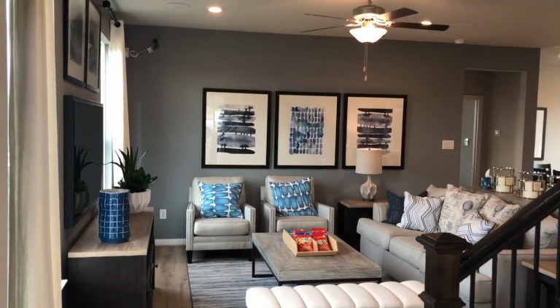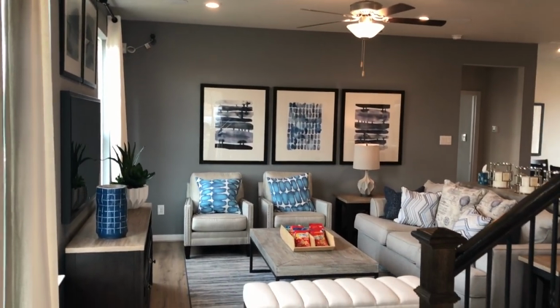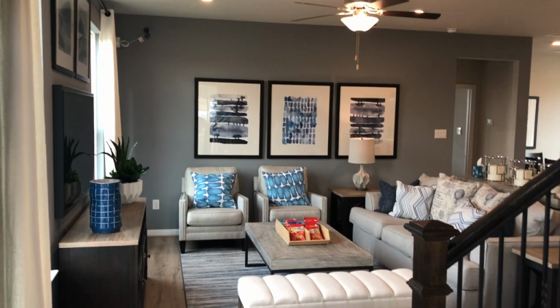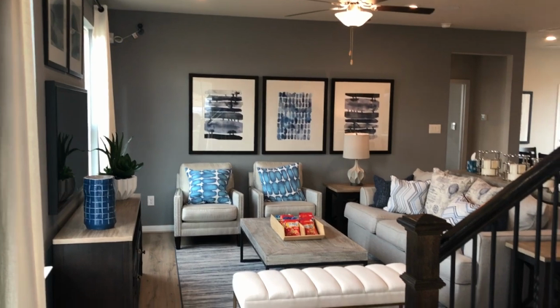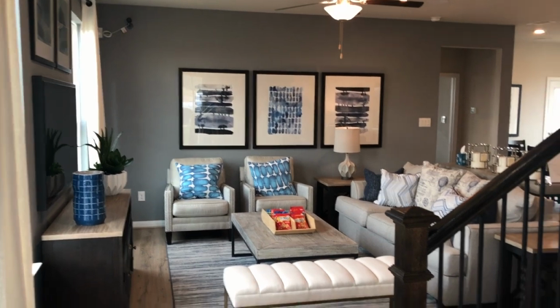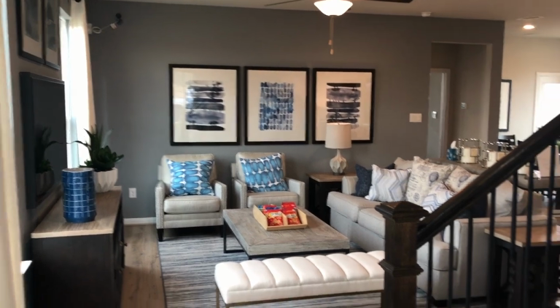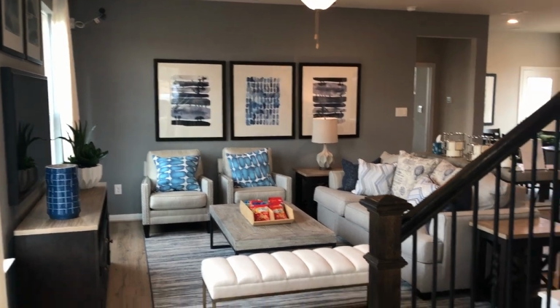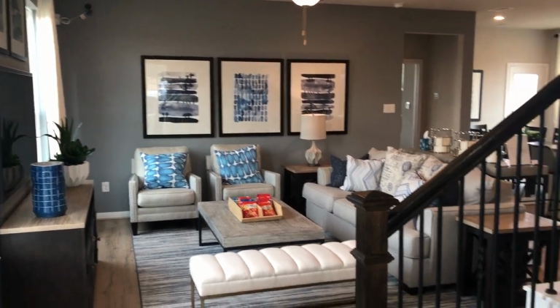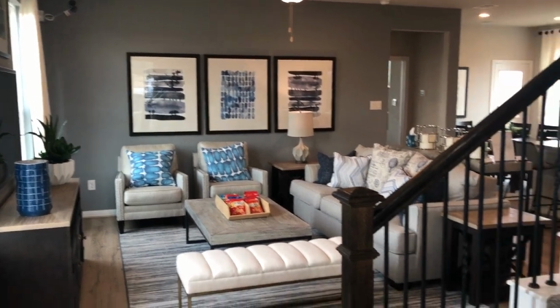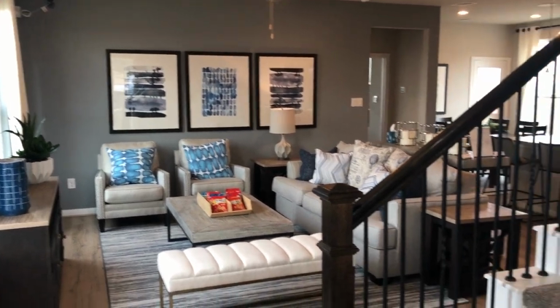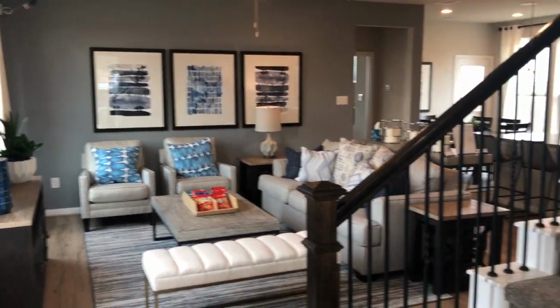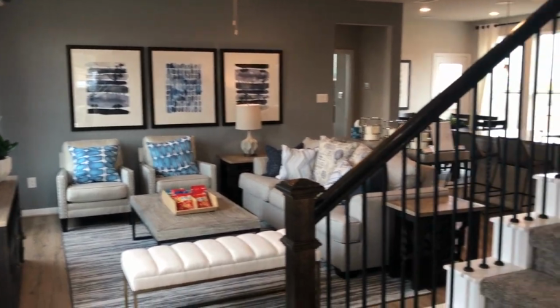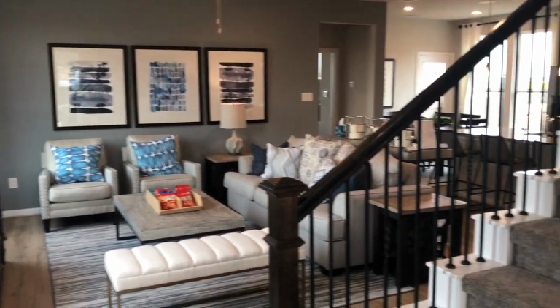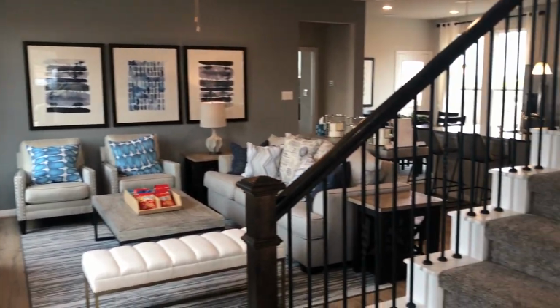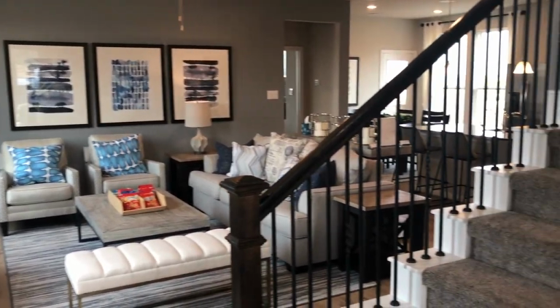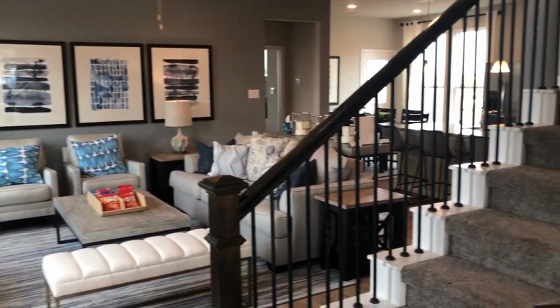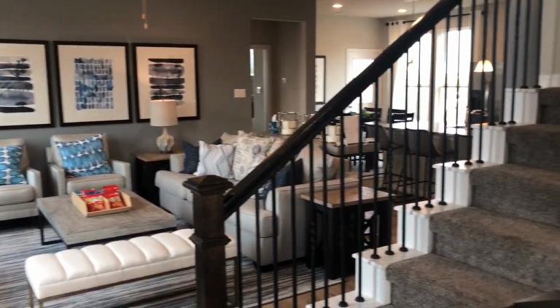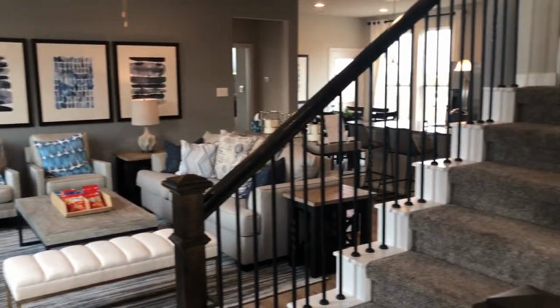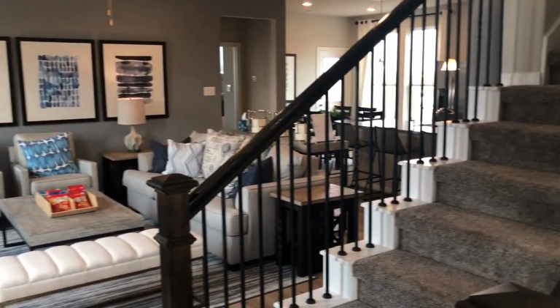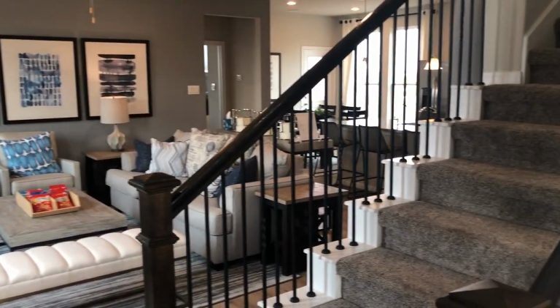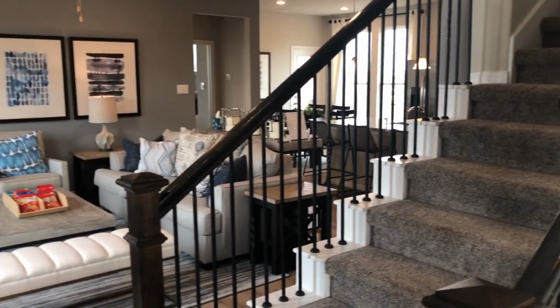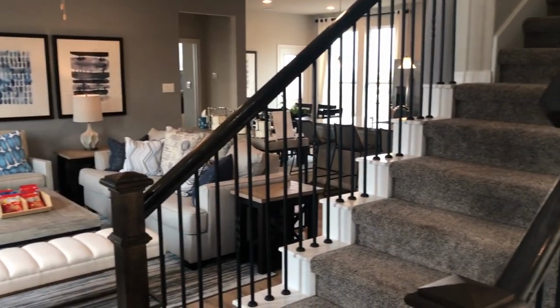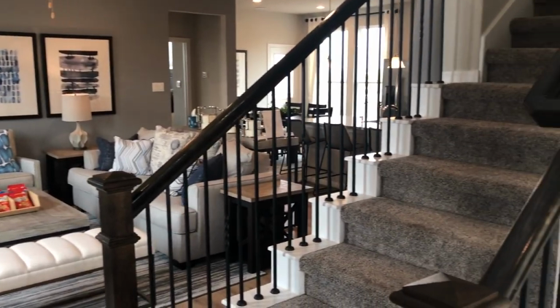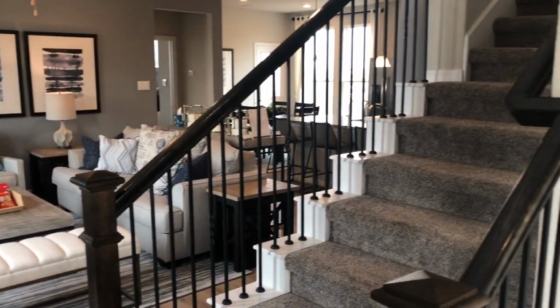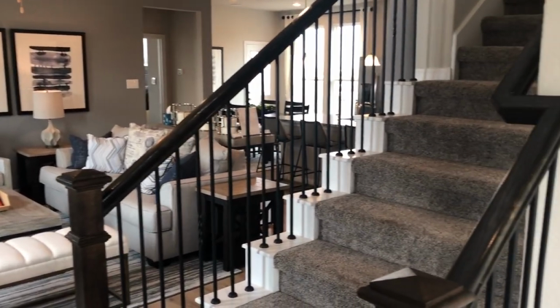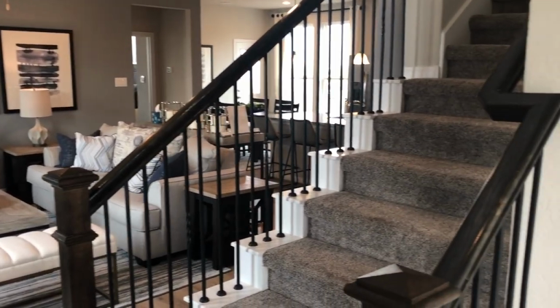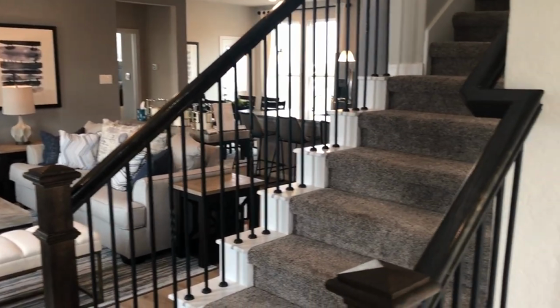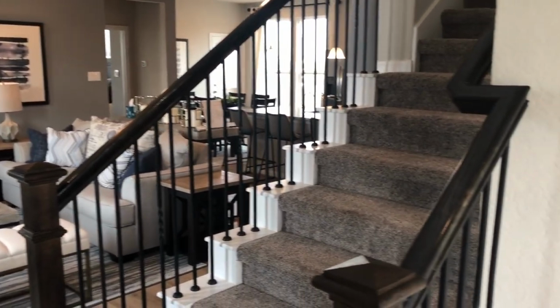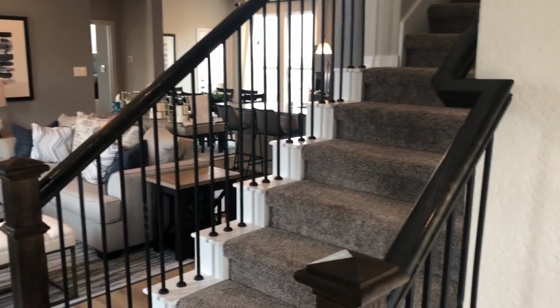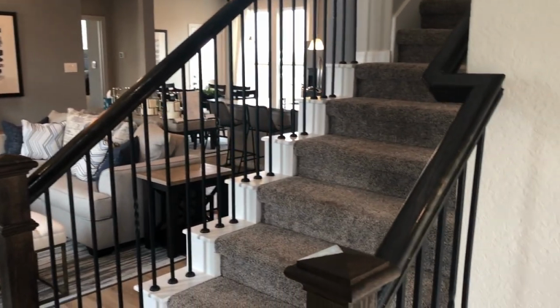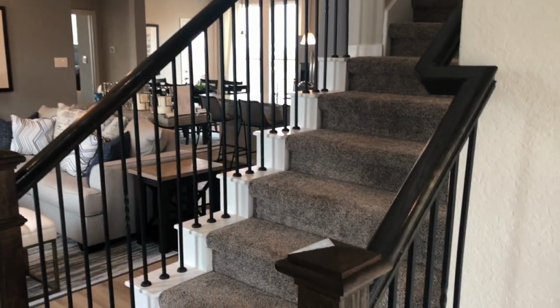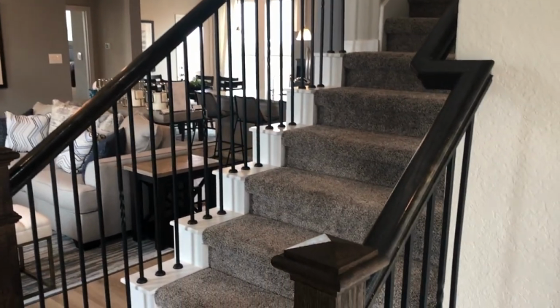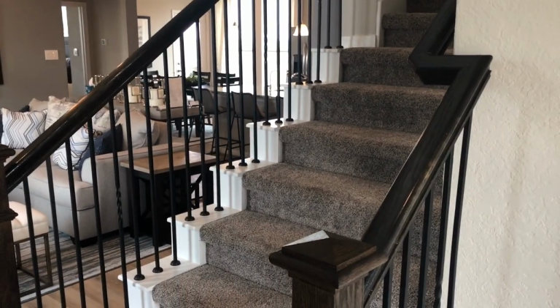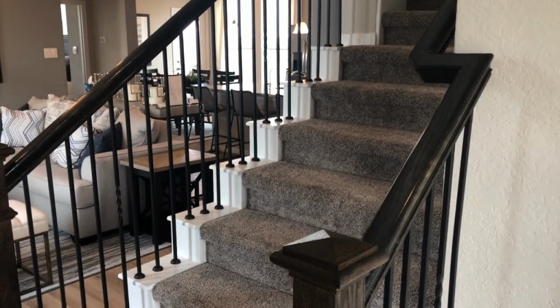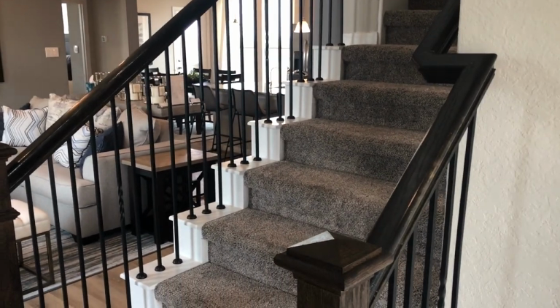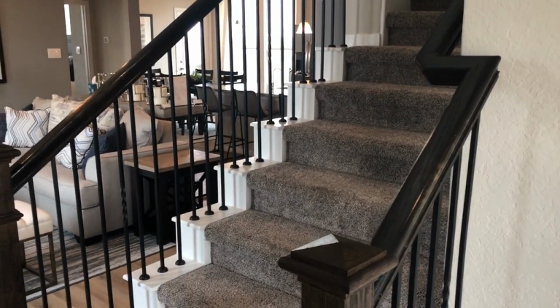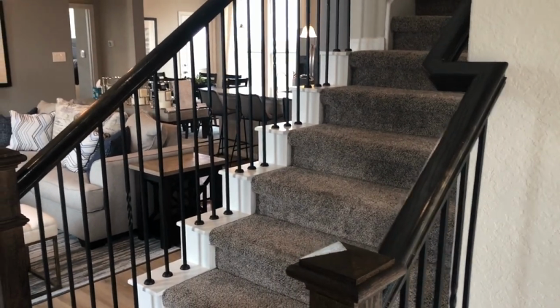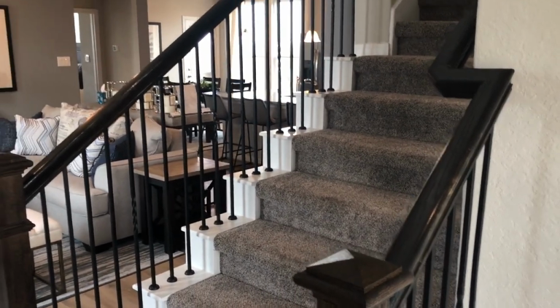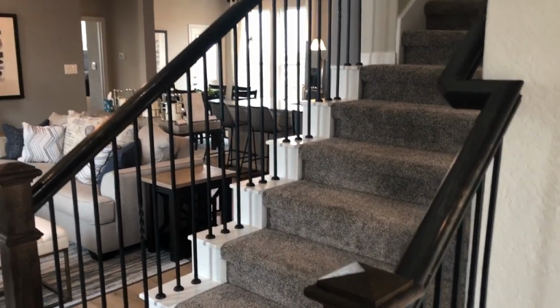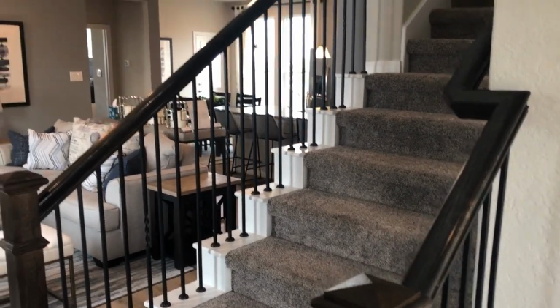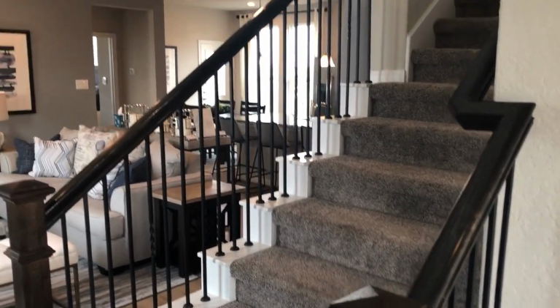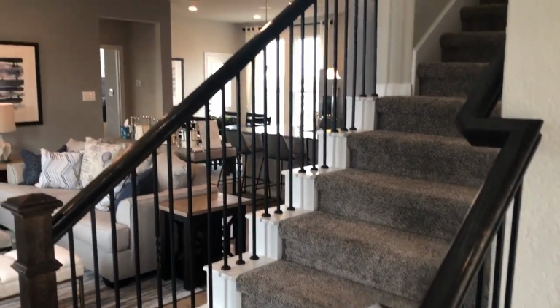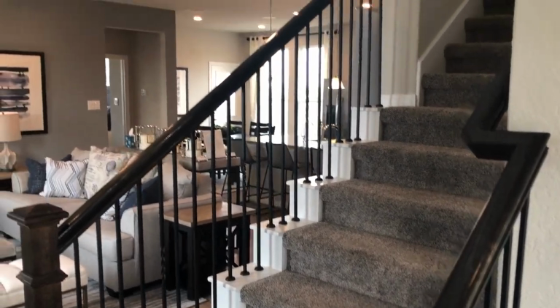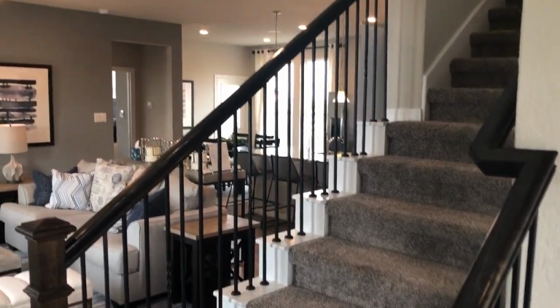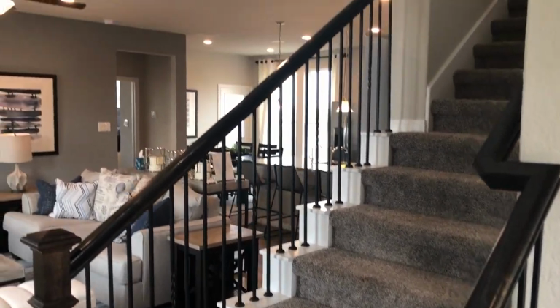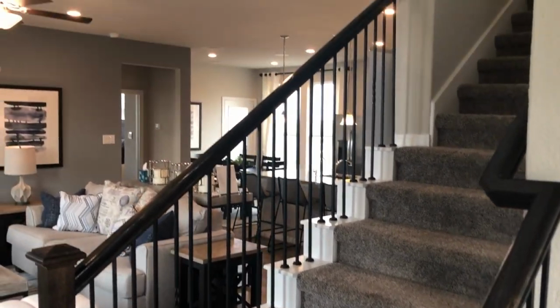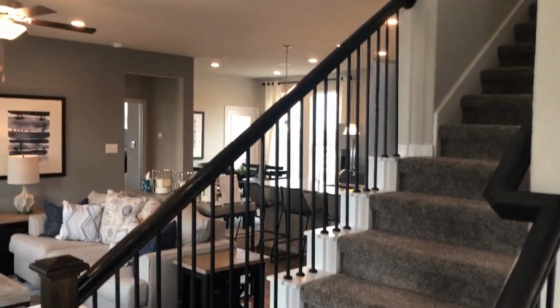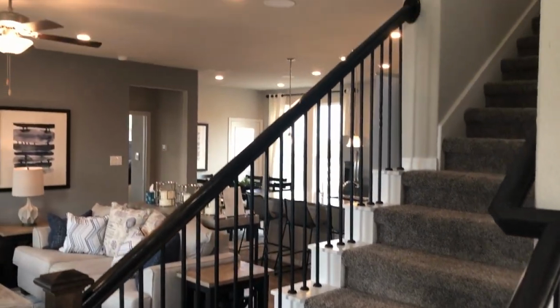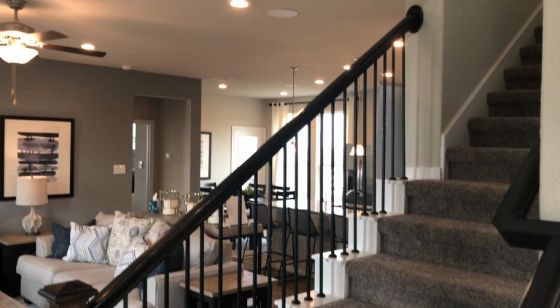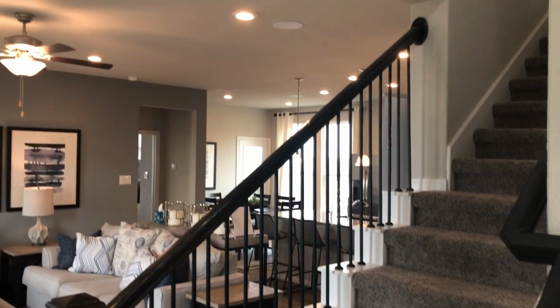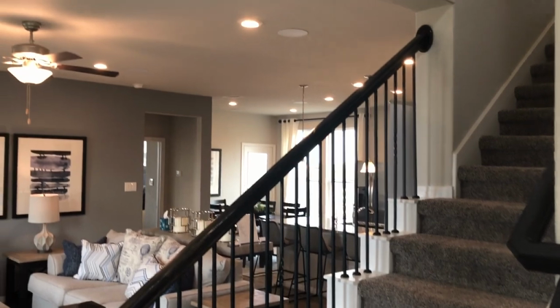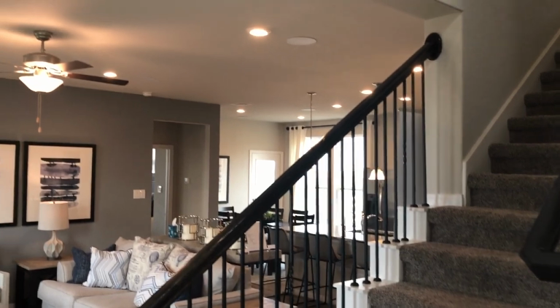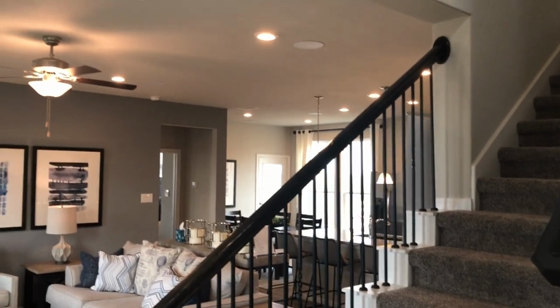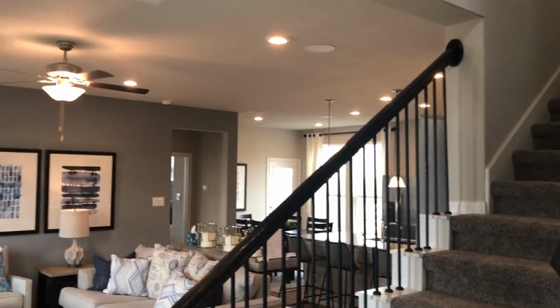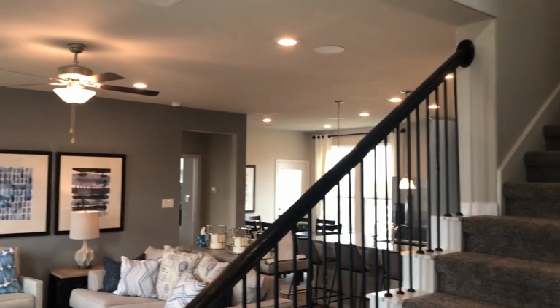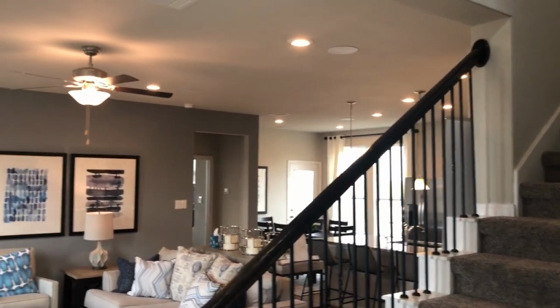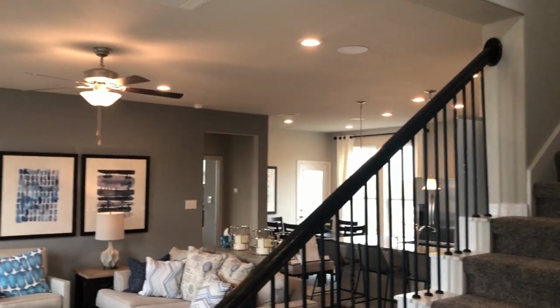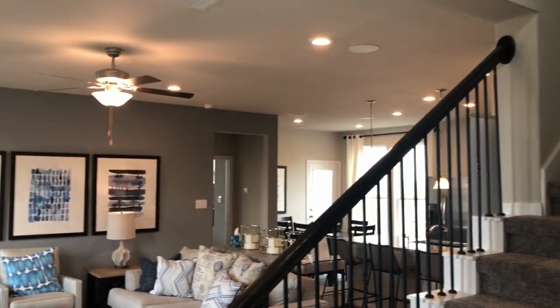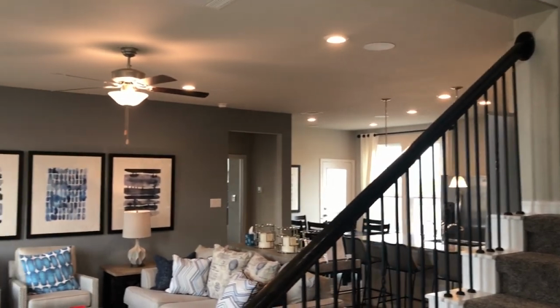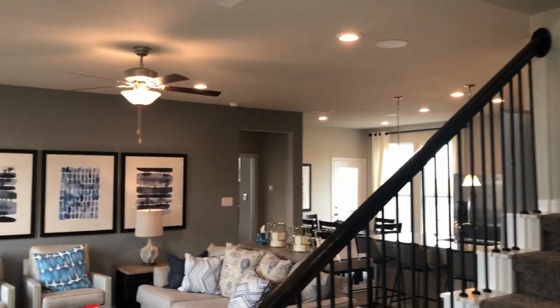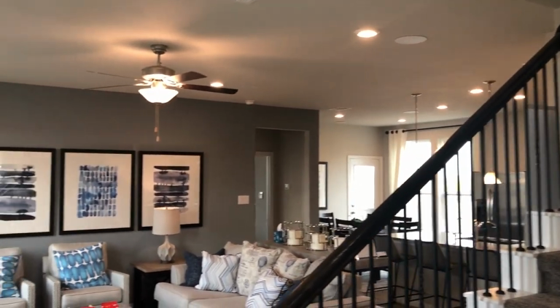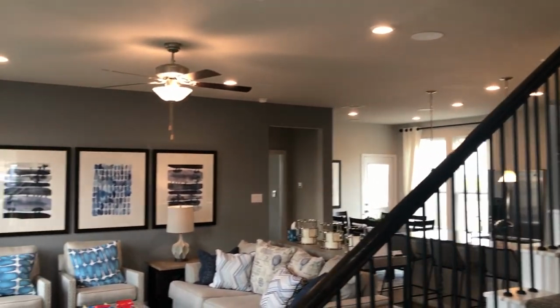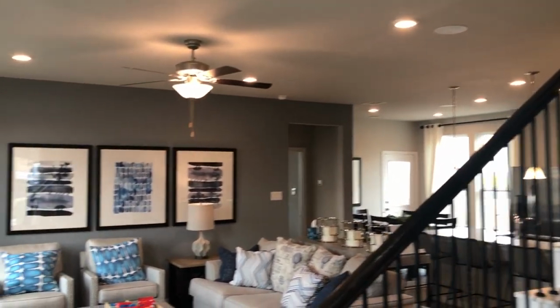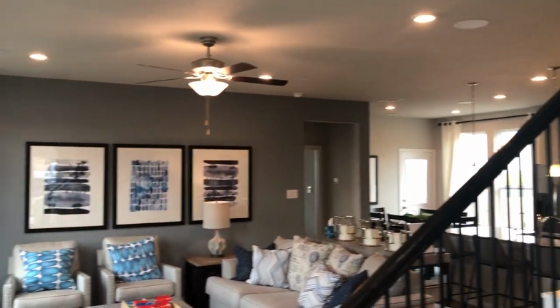They've done a really nice job decorating this. They even got the wrought iron — that's kind of a nice feature for this price point.